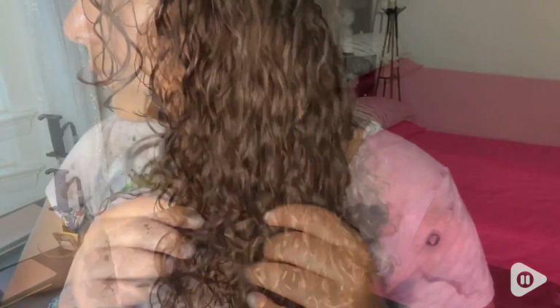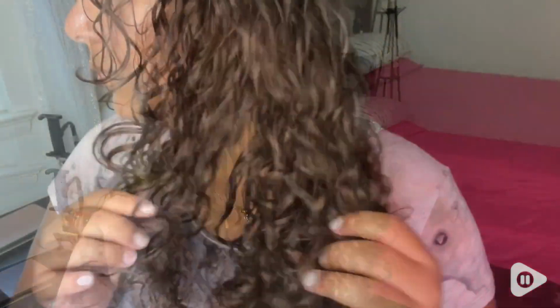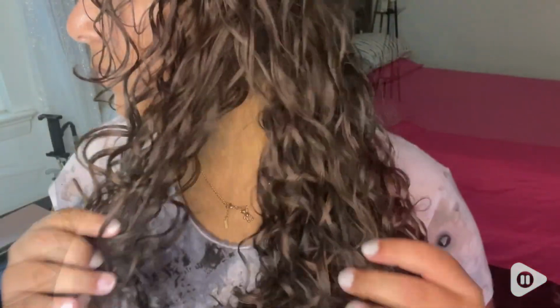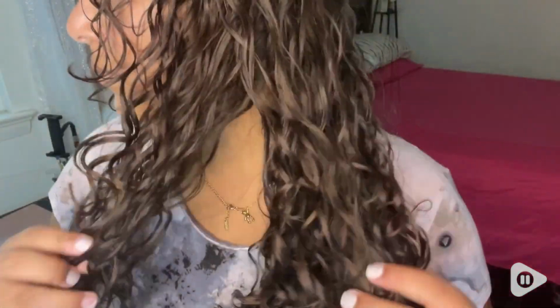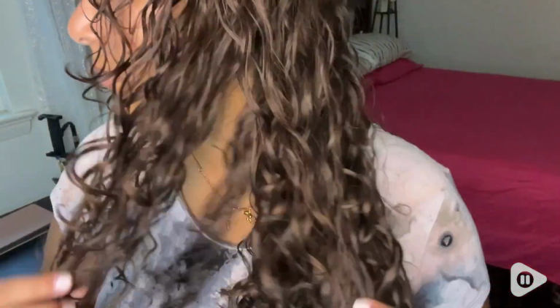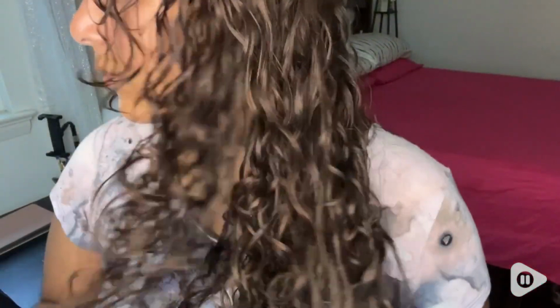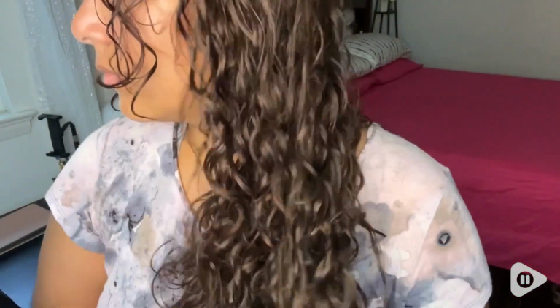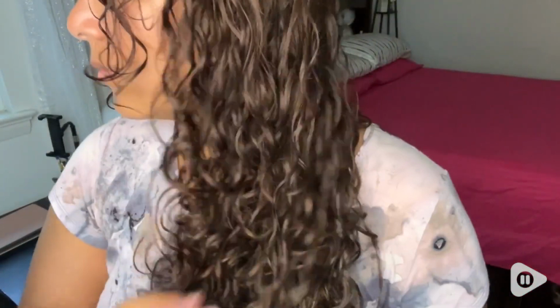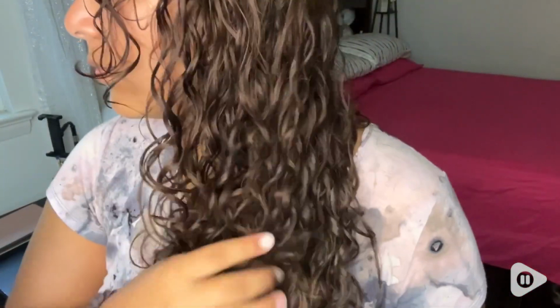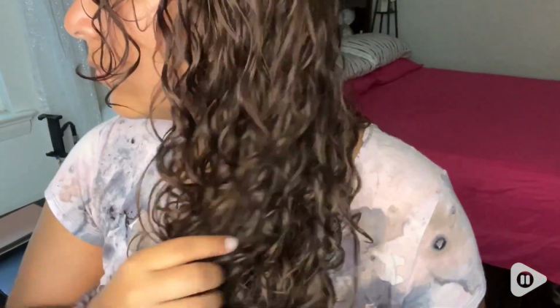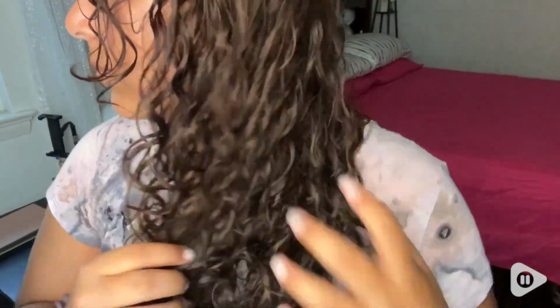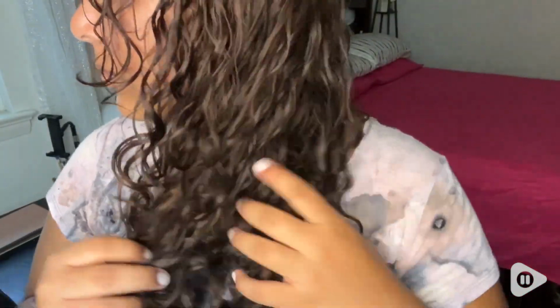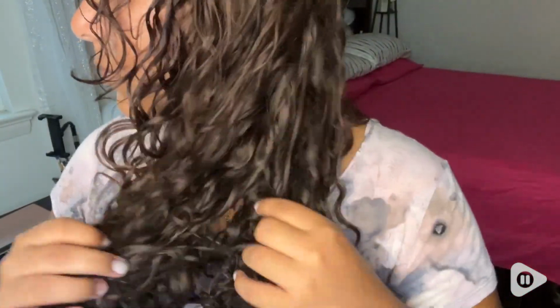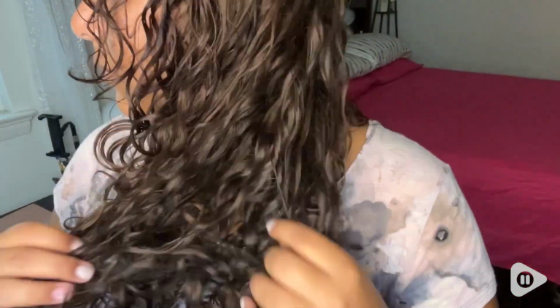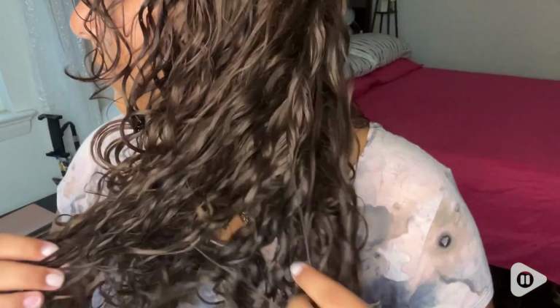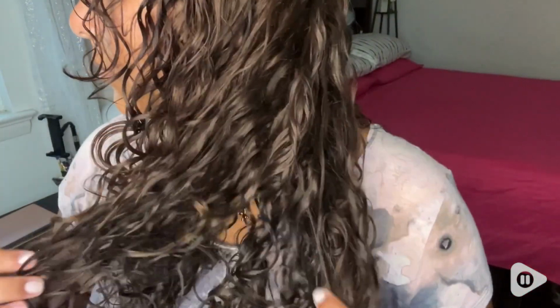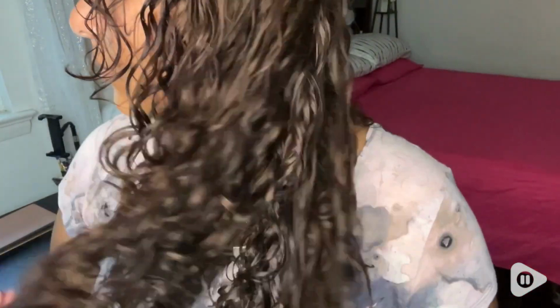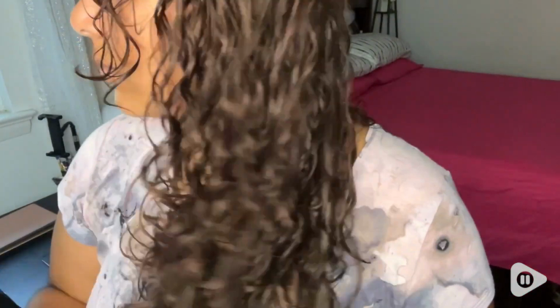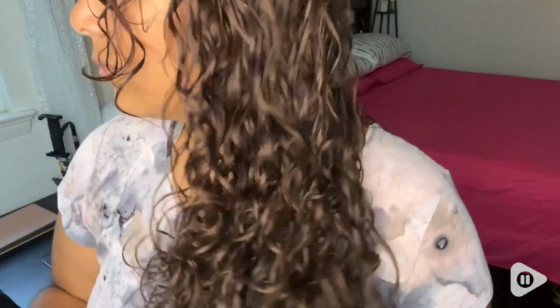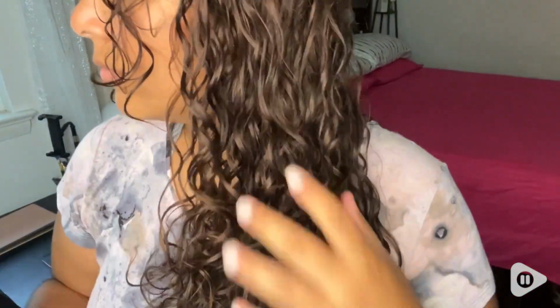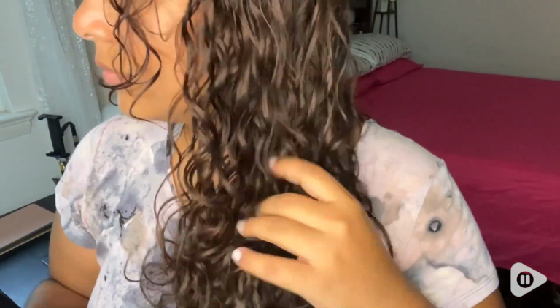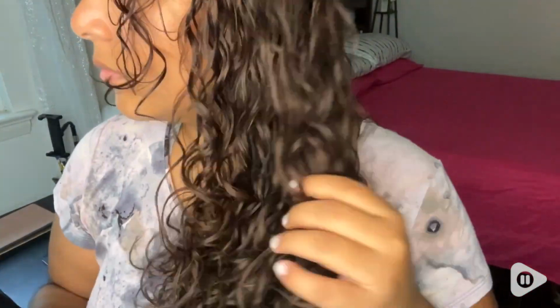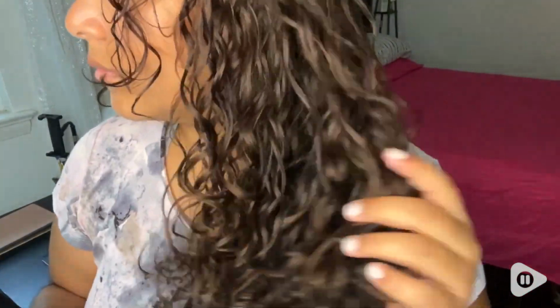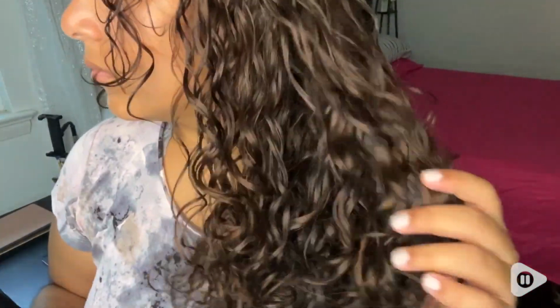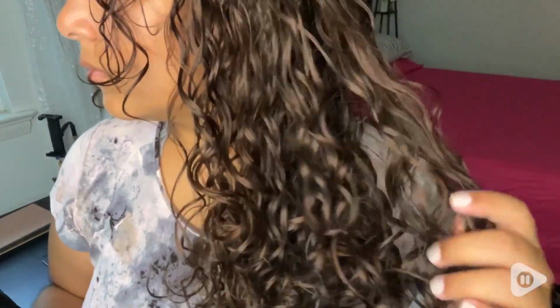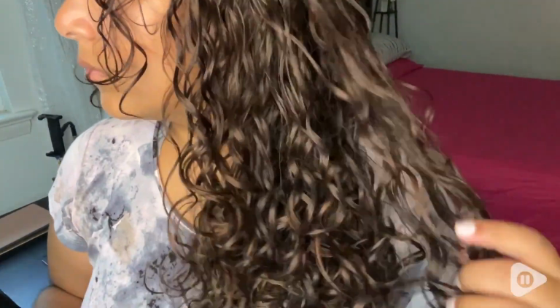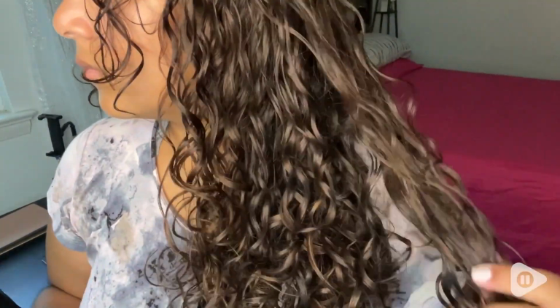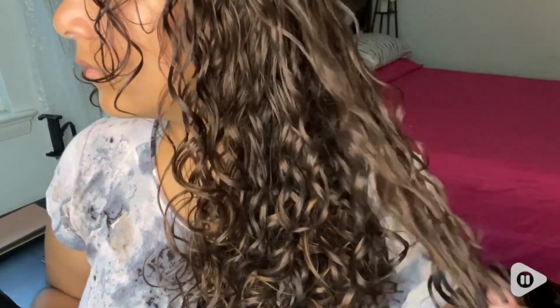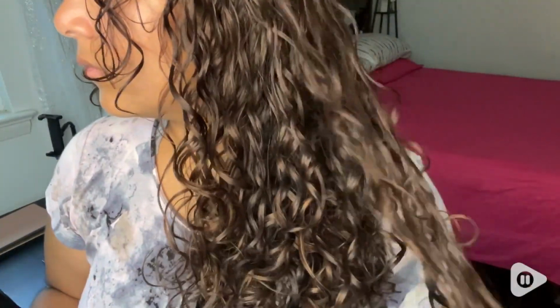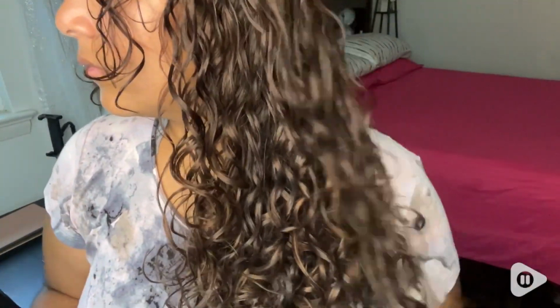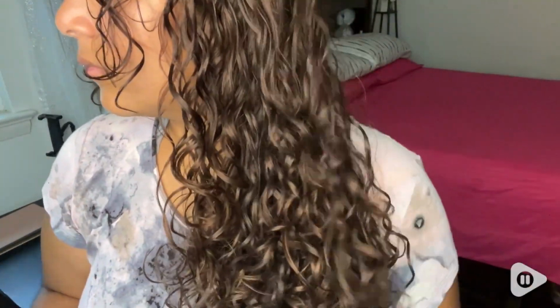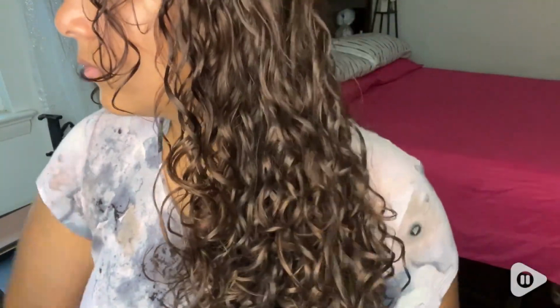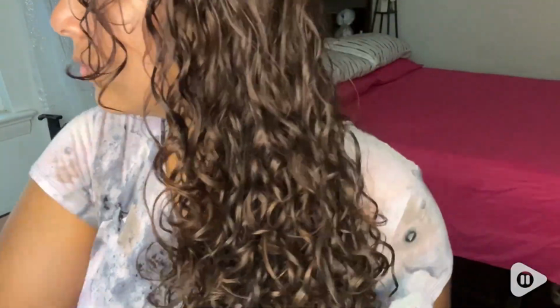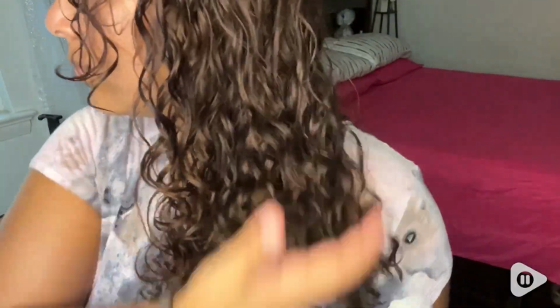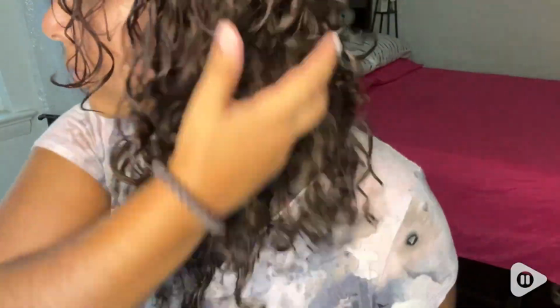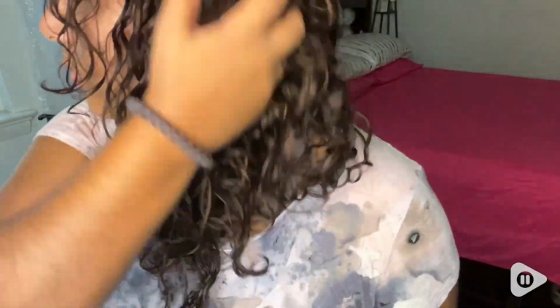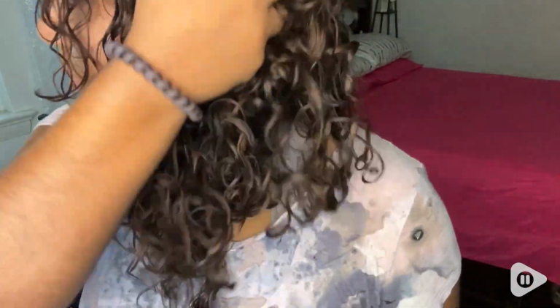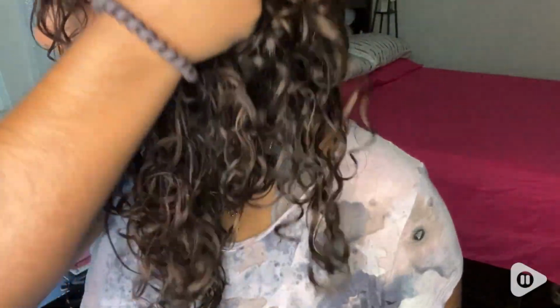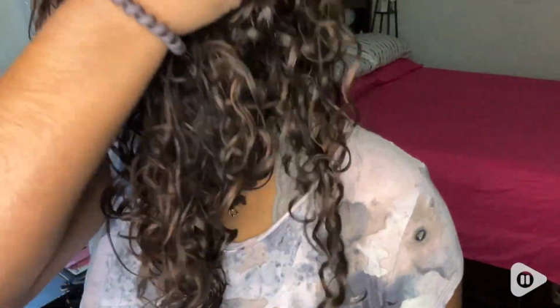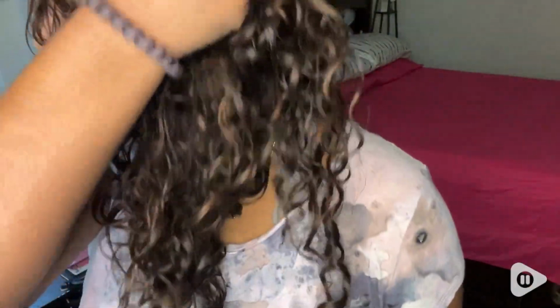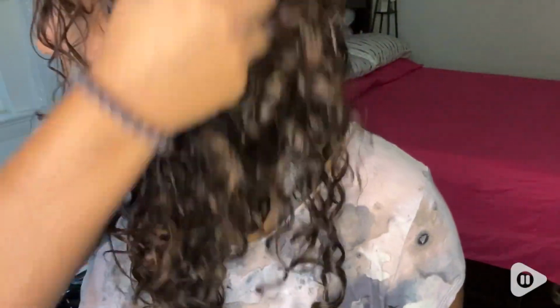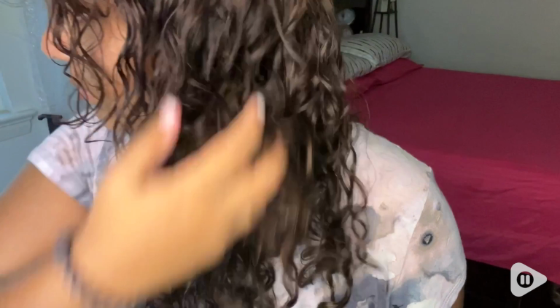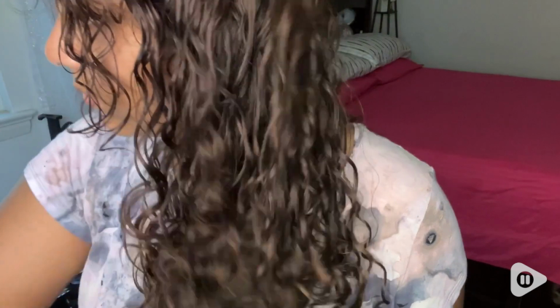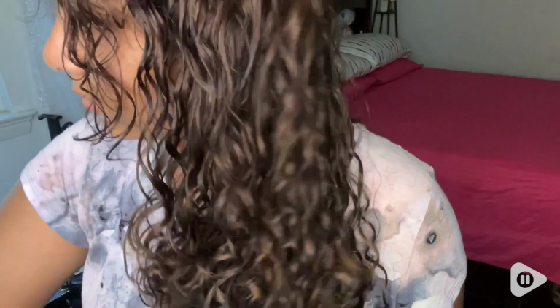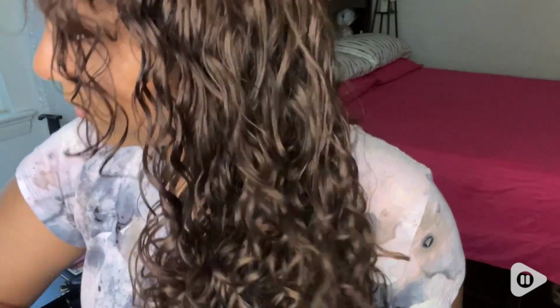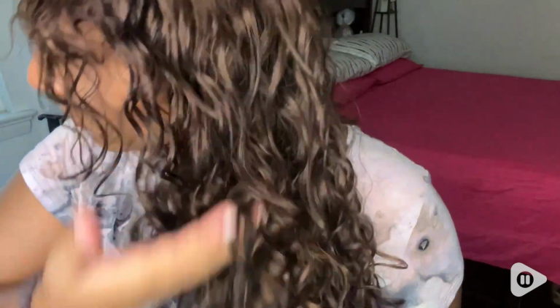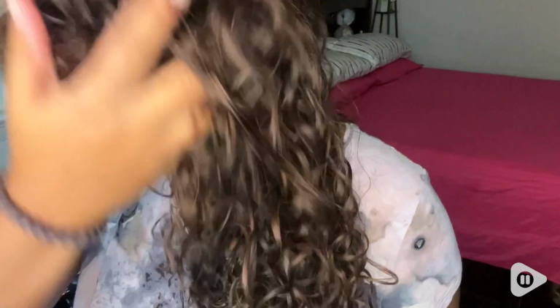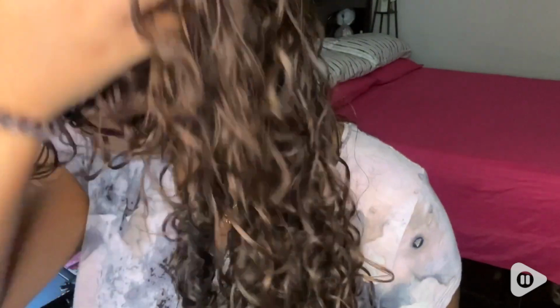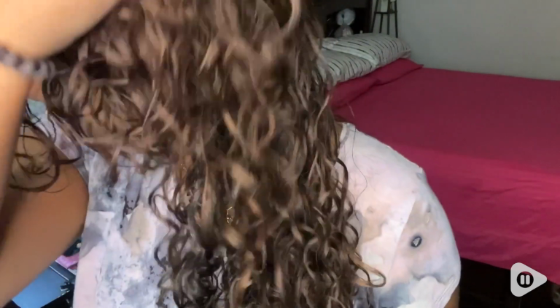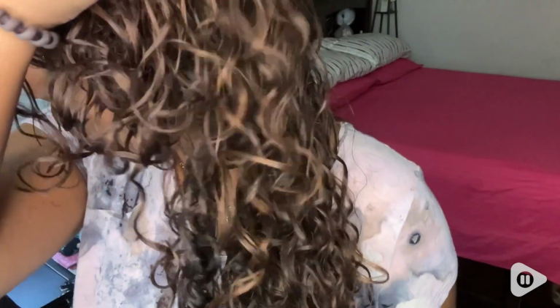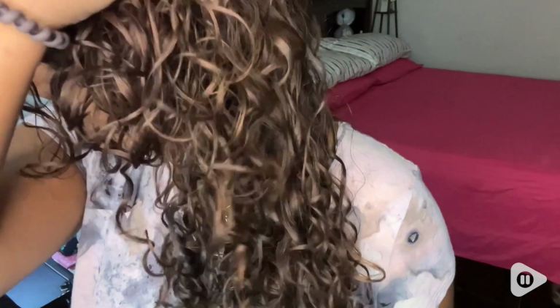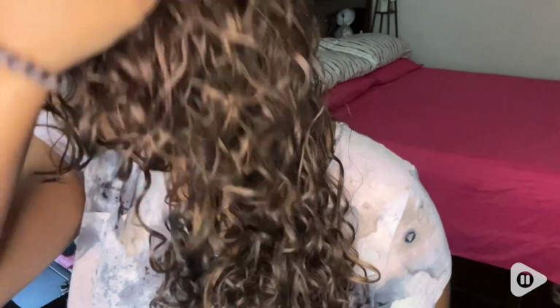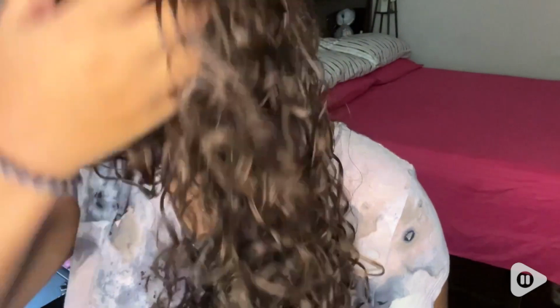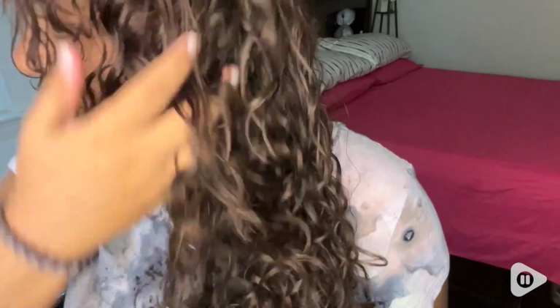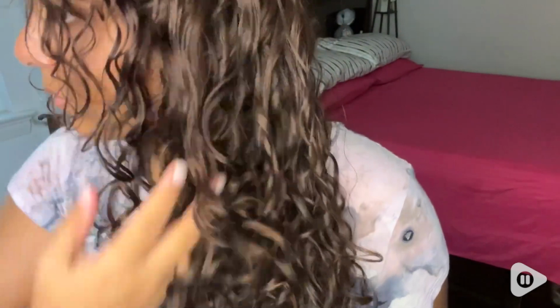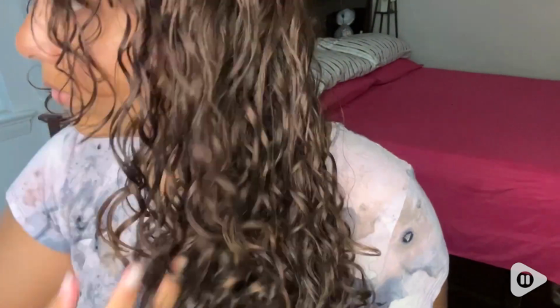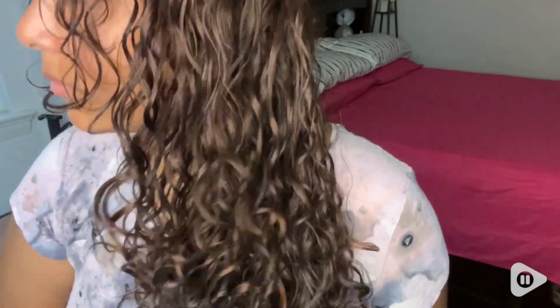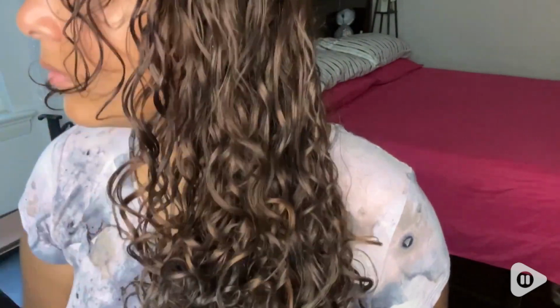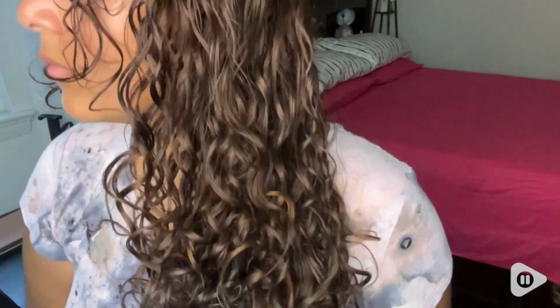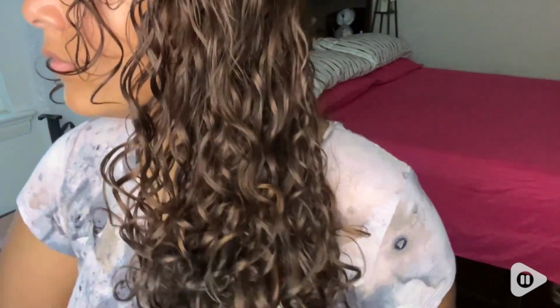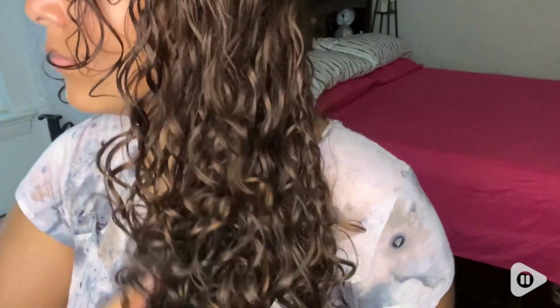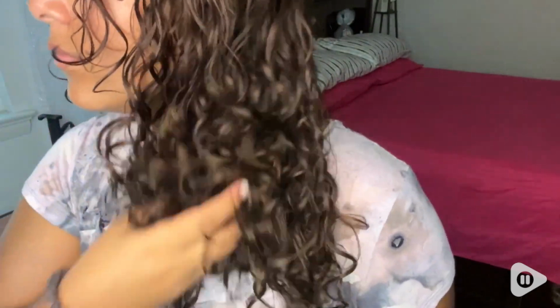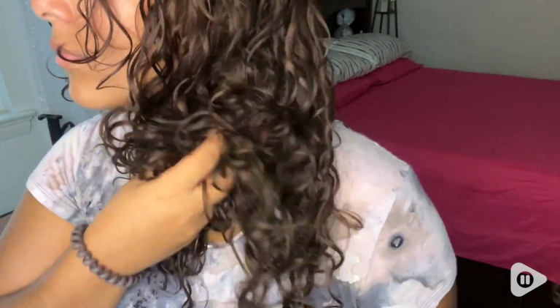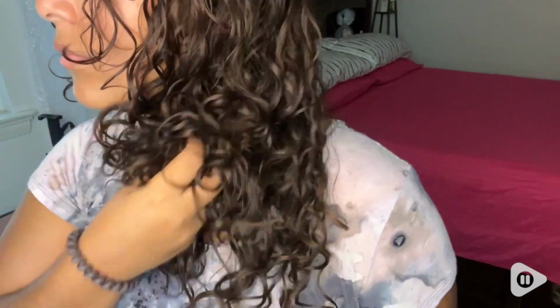As you can see, my curls are way more bouncy and voluminous now and there is zero frizz whatsoever, which is so important.